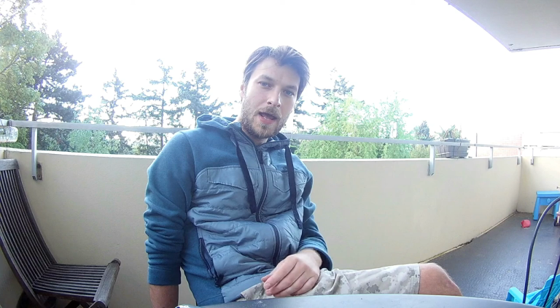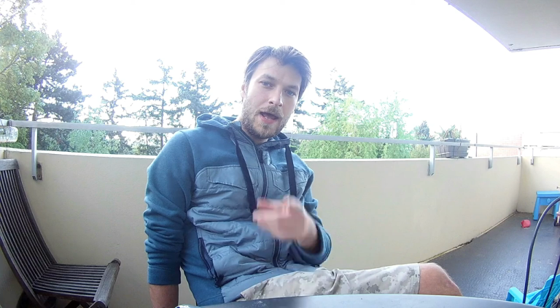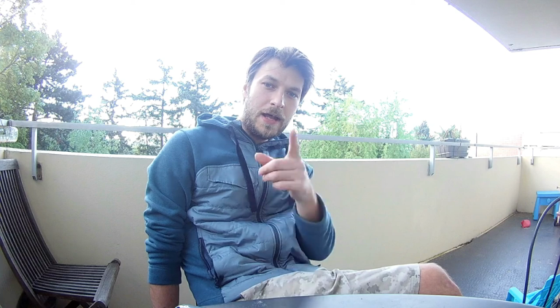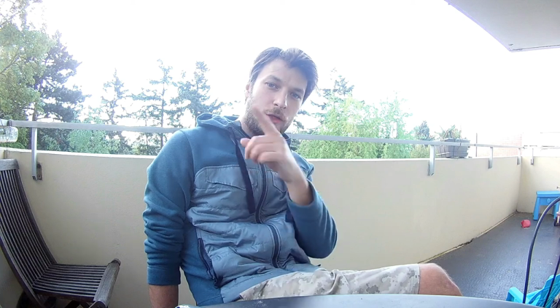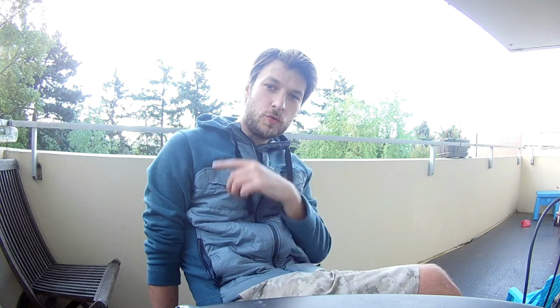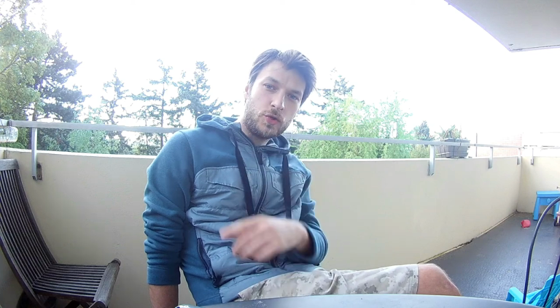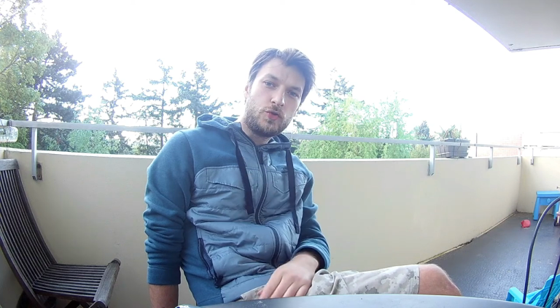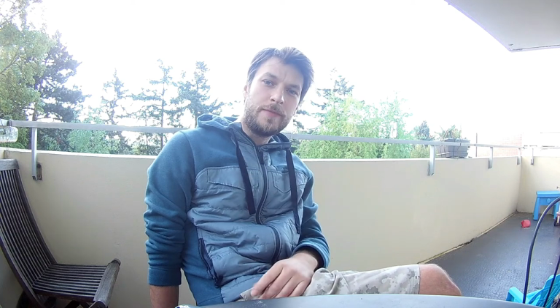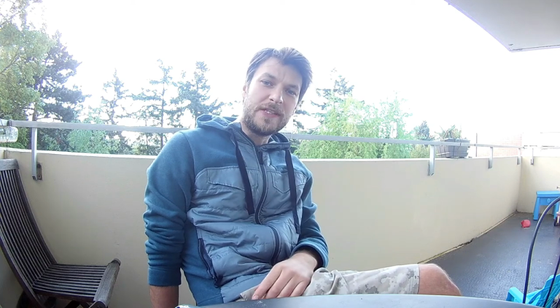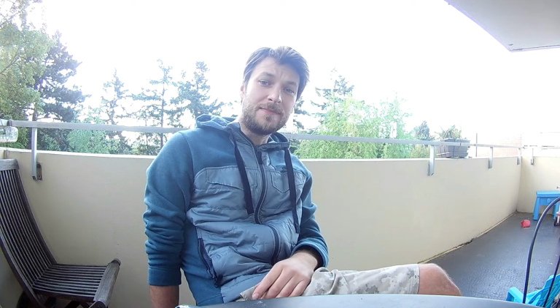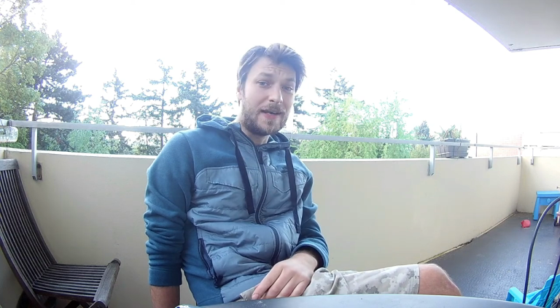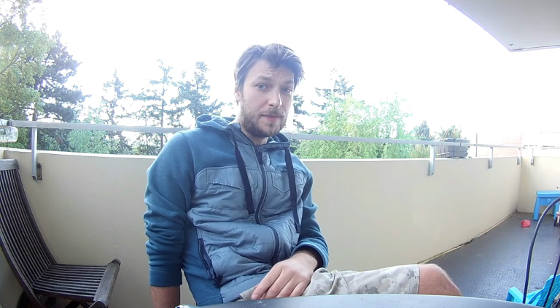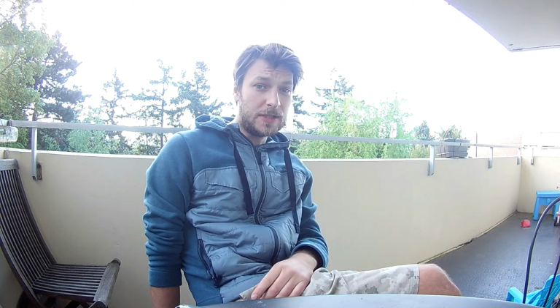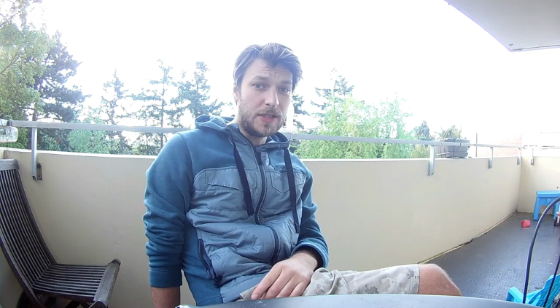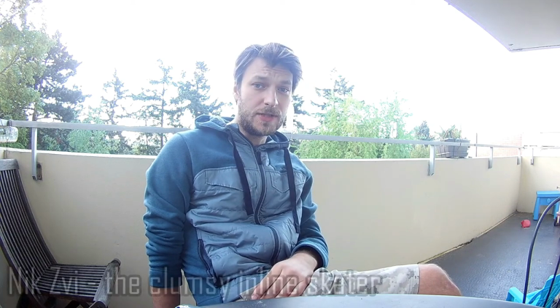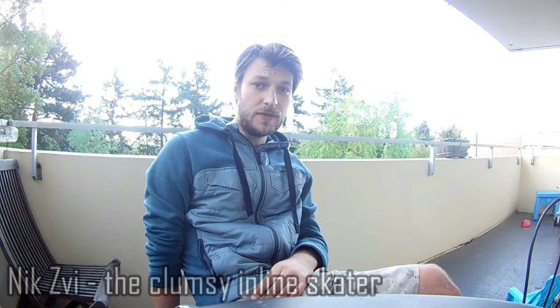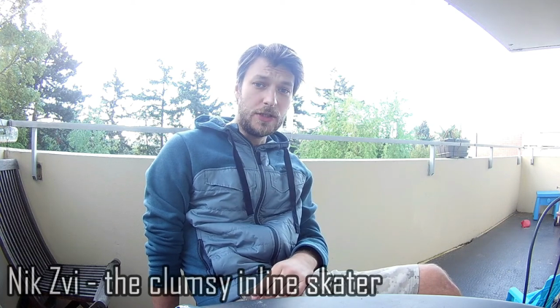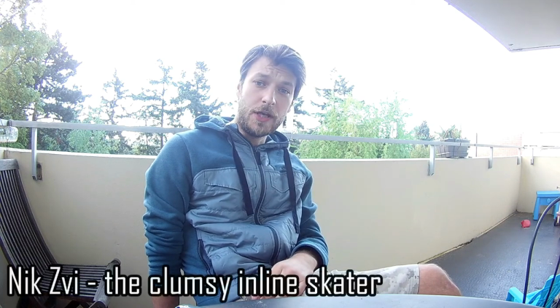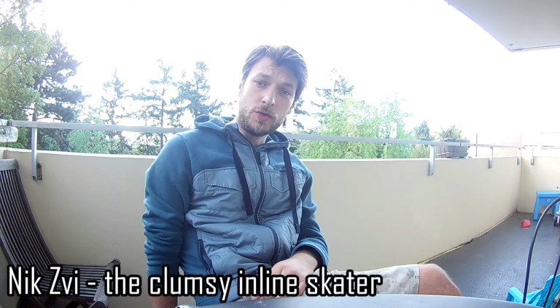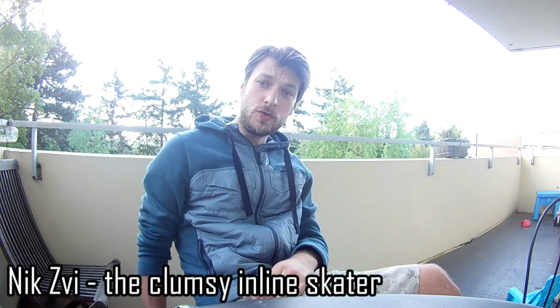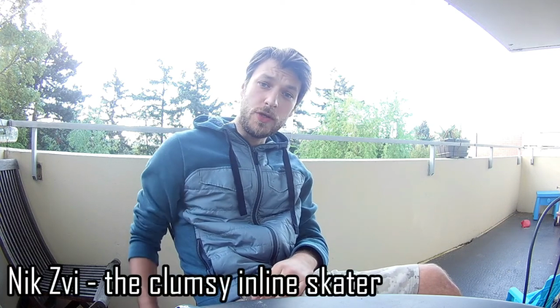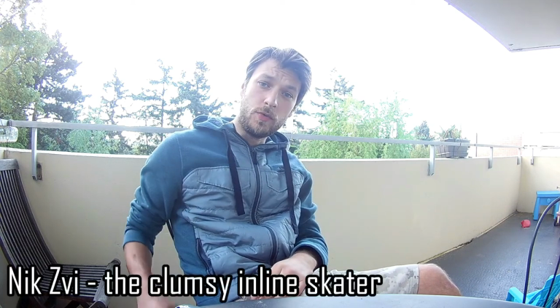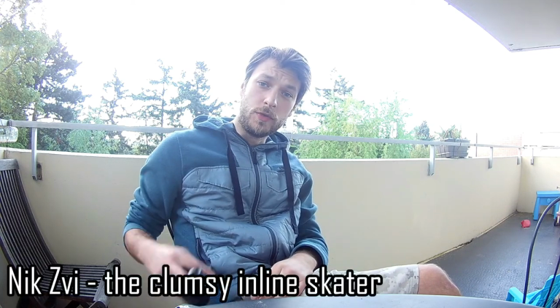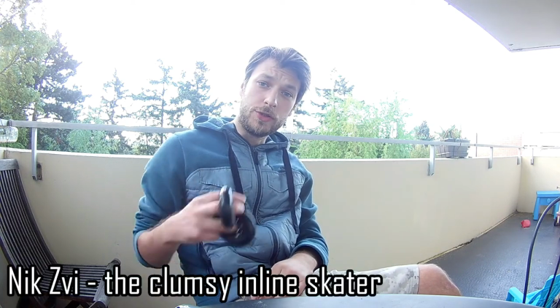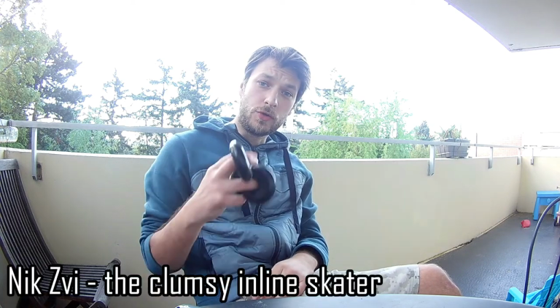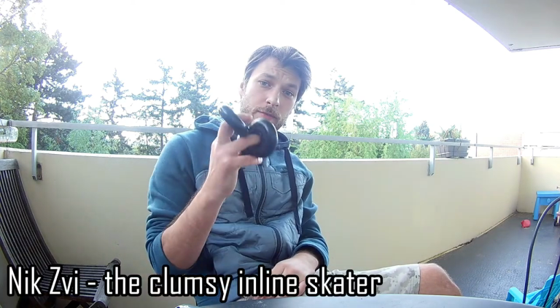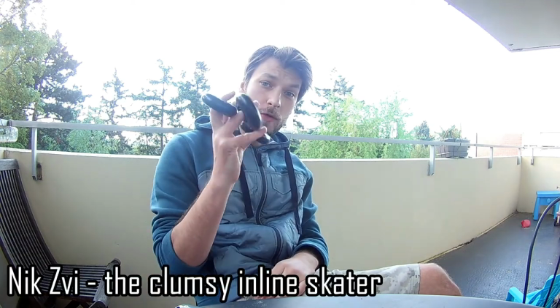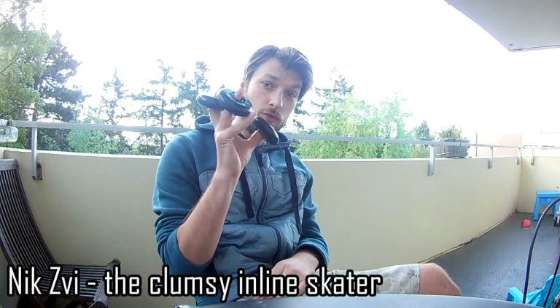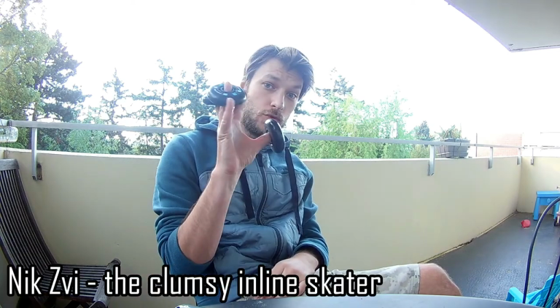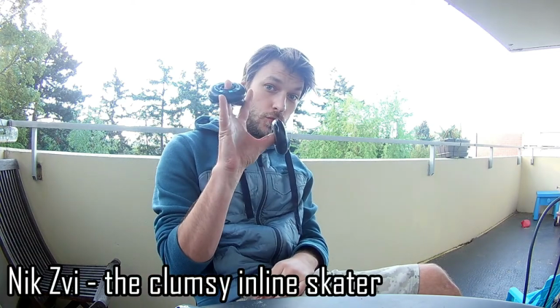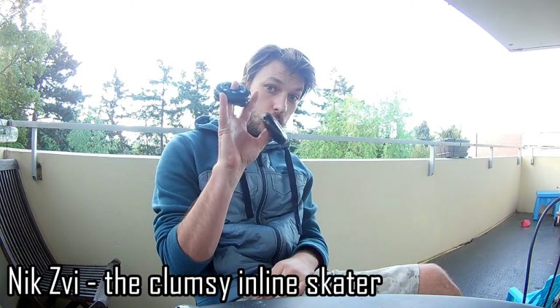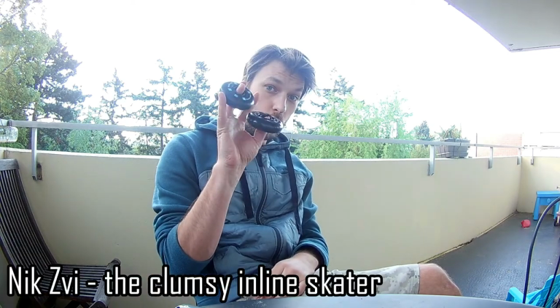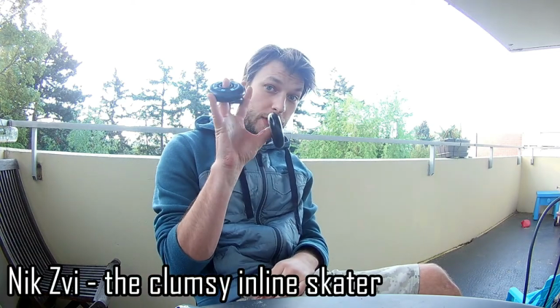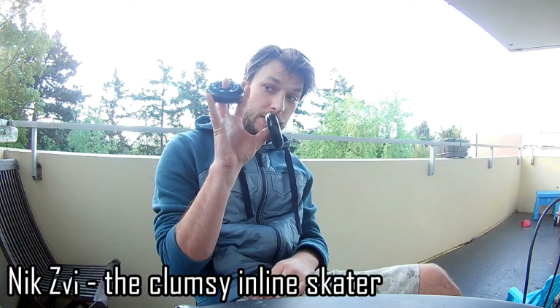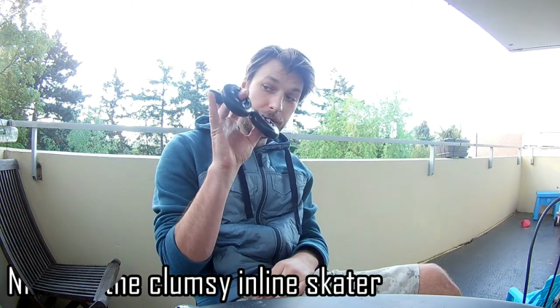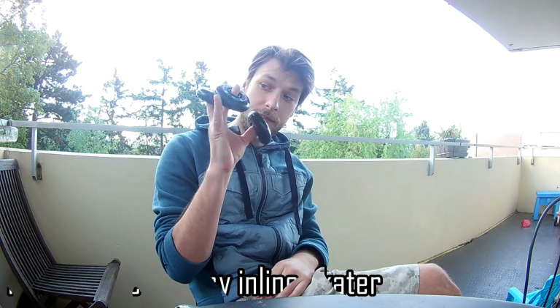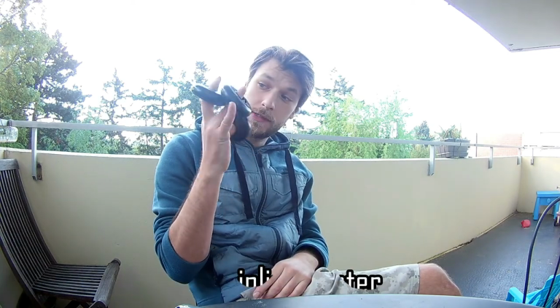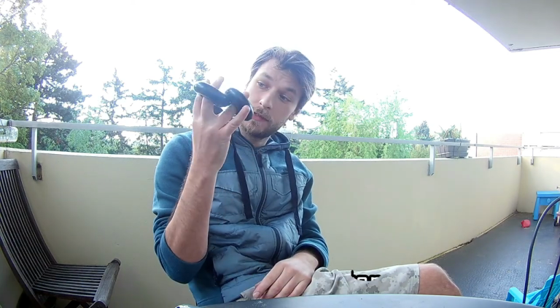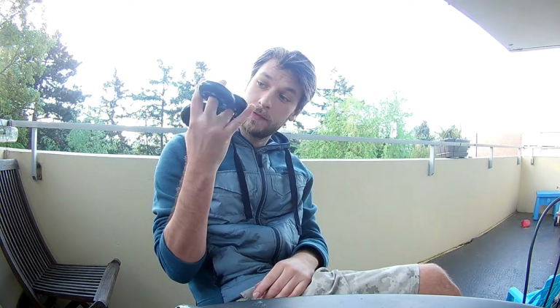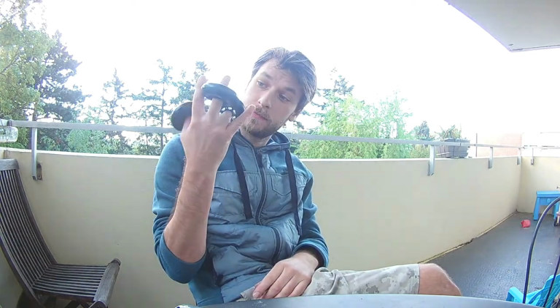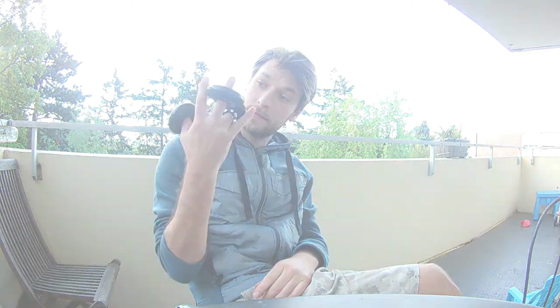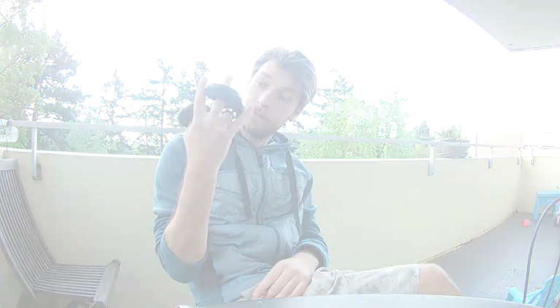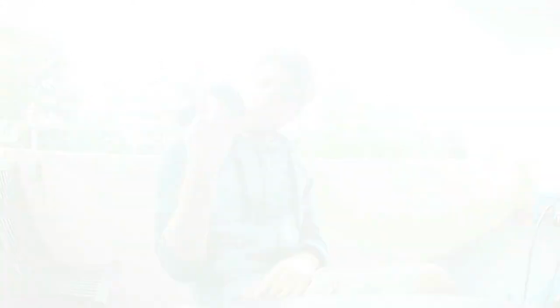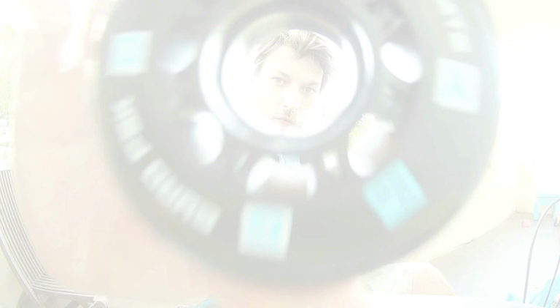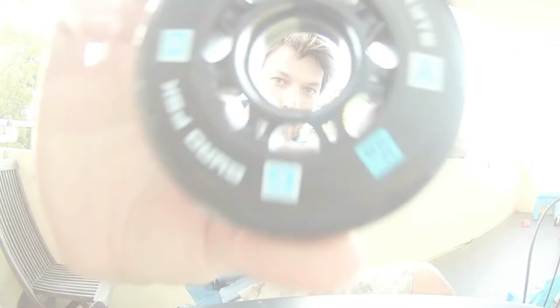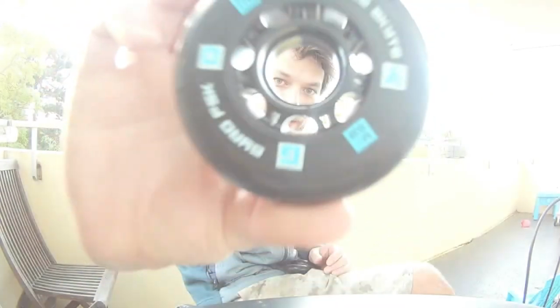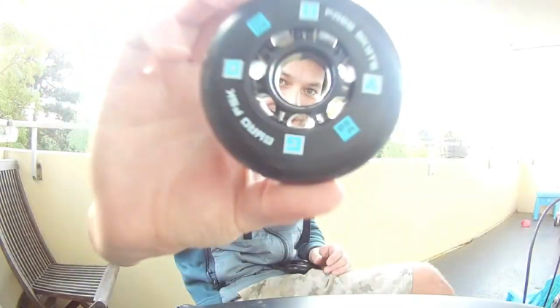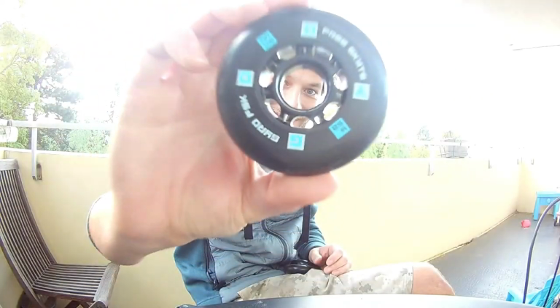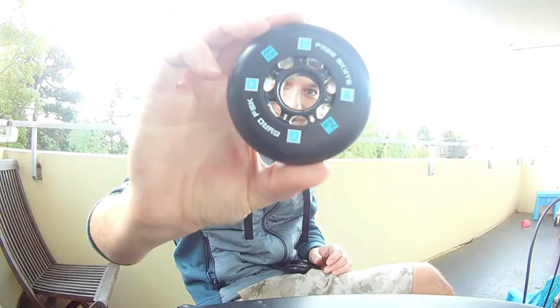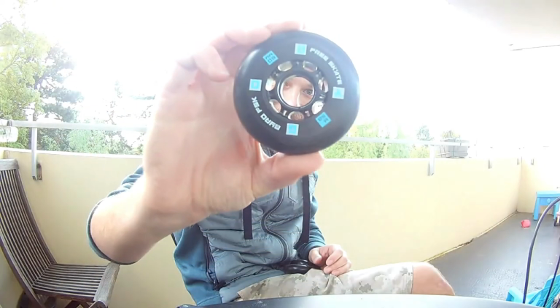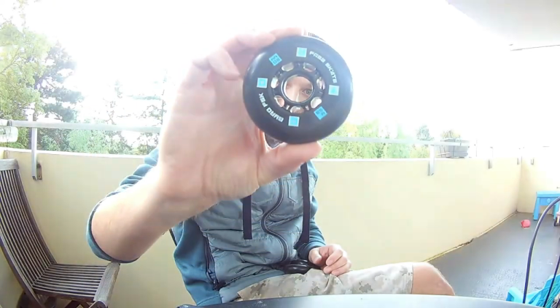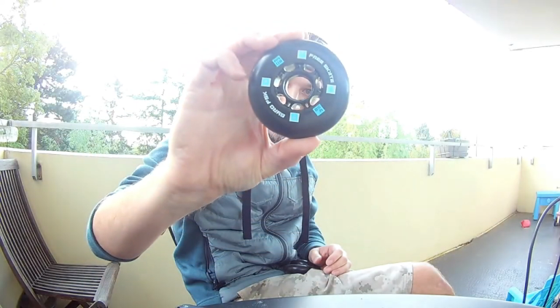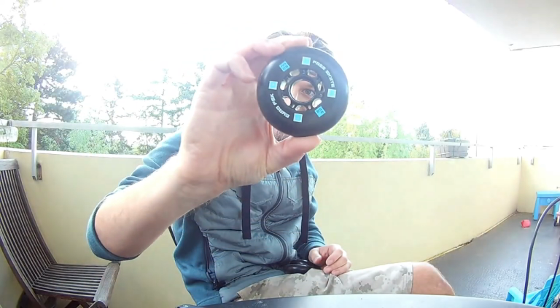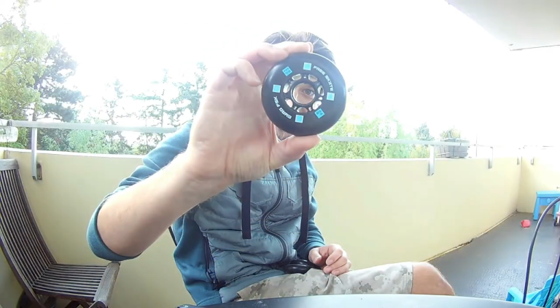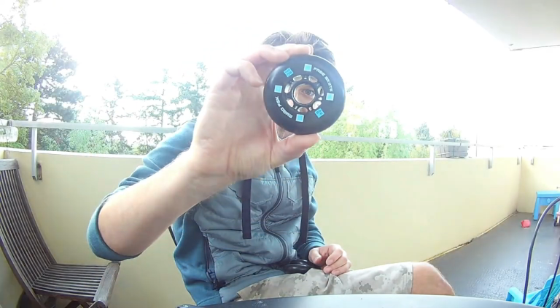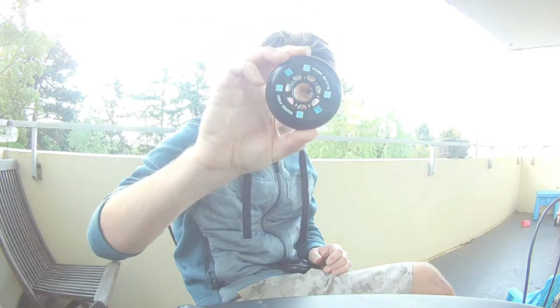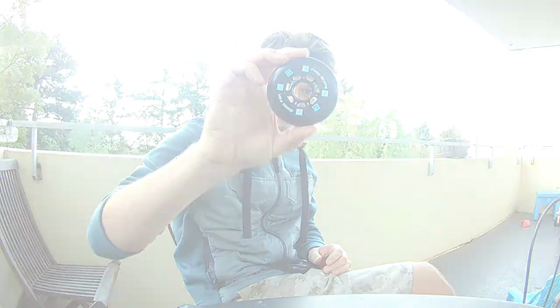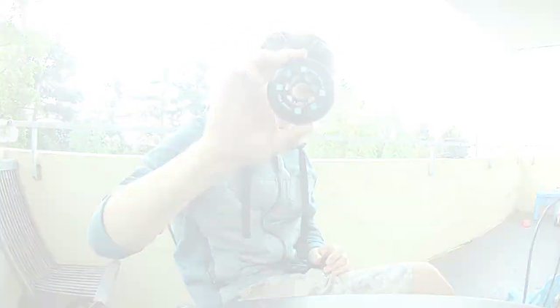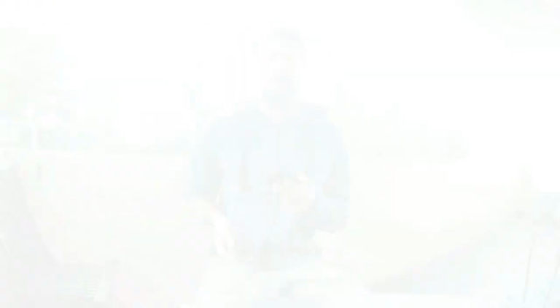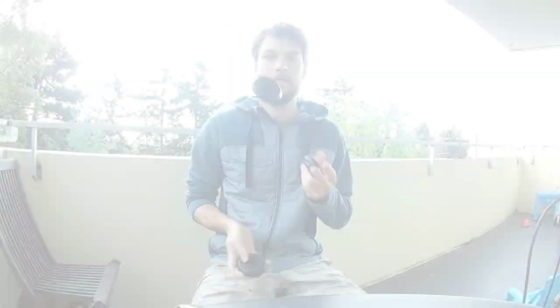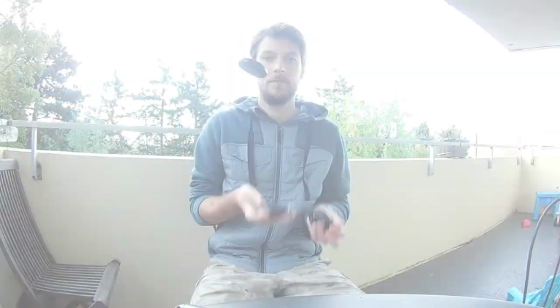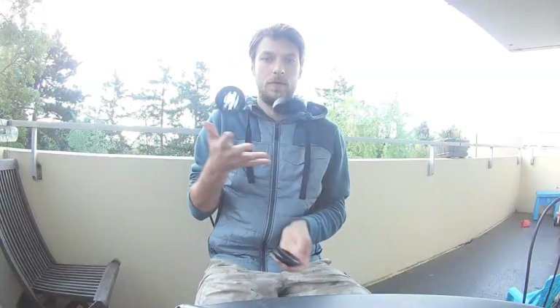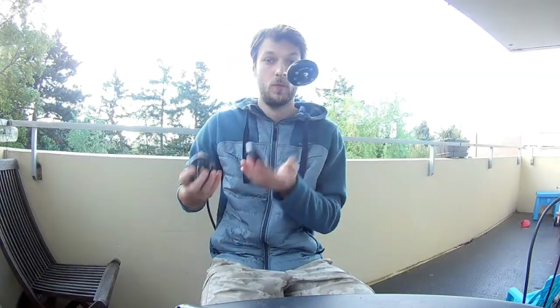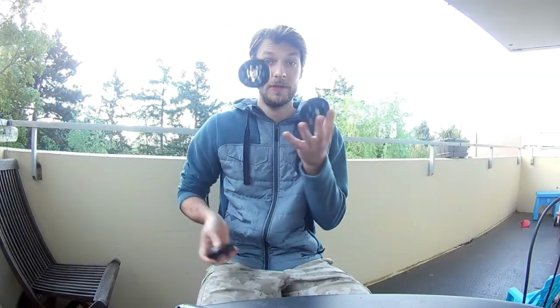Hello YouTubes! My name is NyxV and today we will talk about wheels!